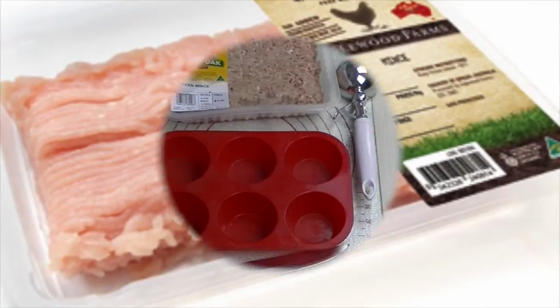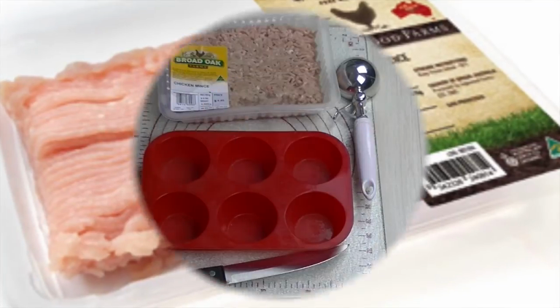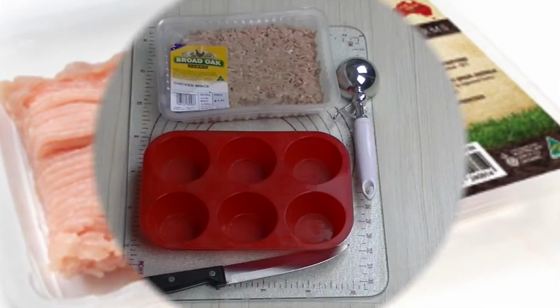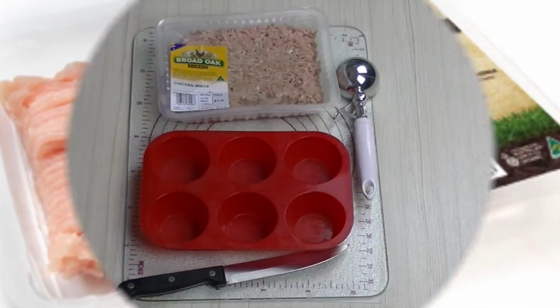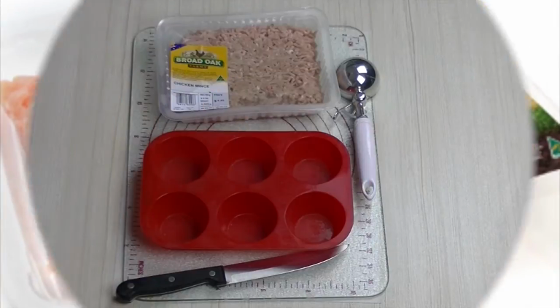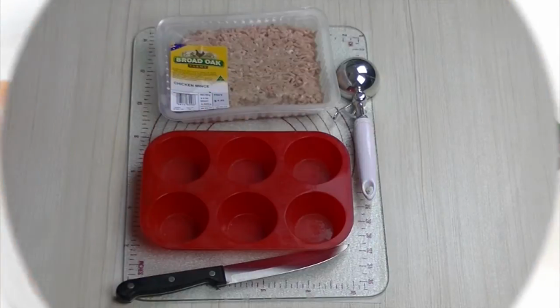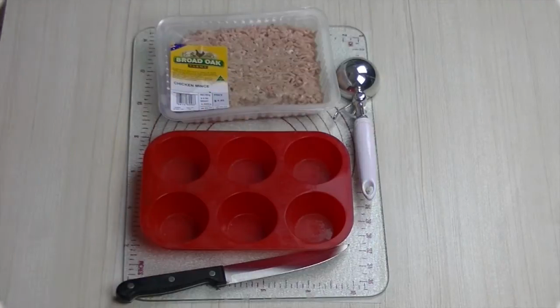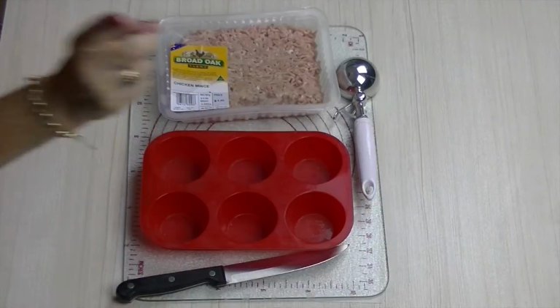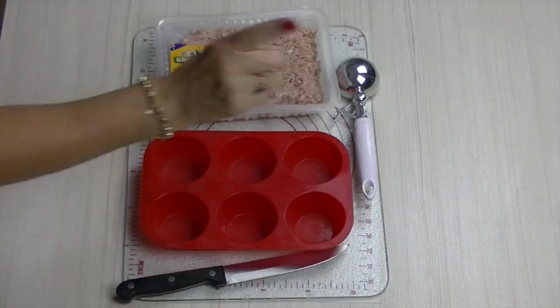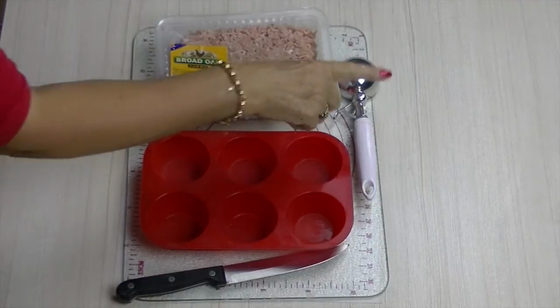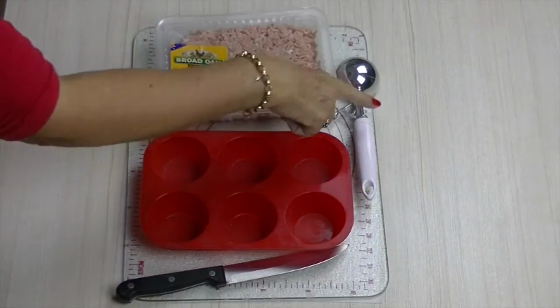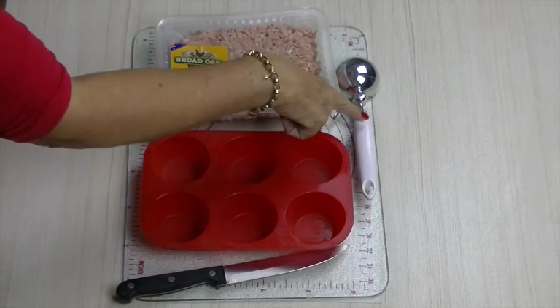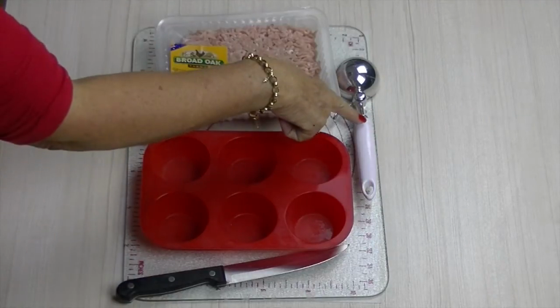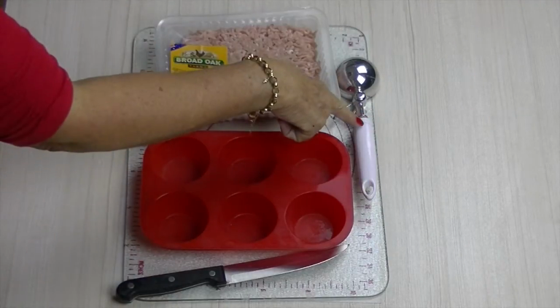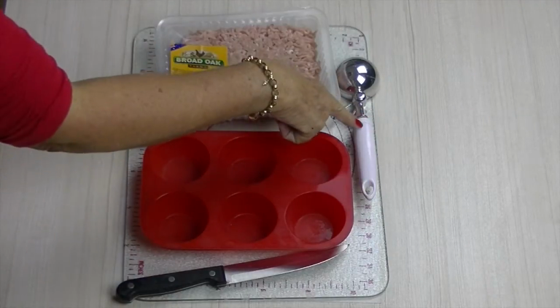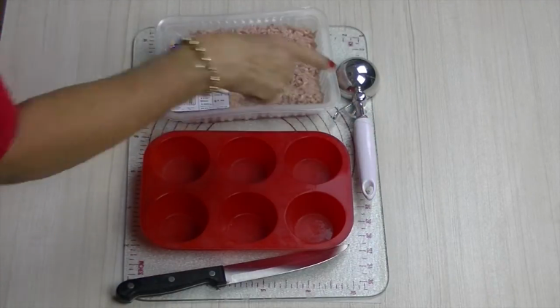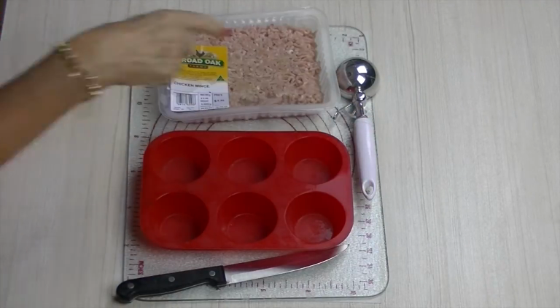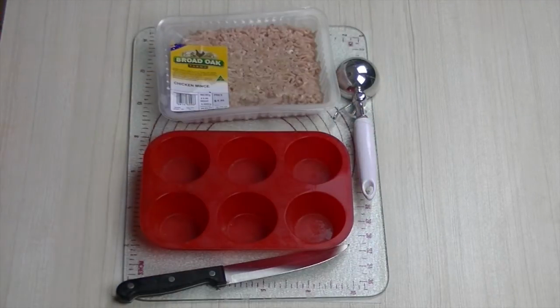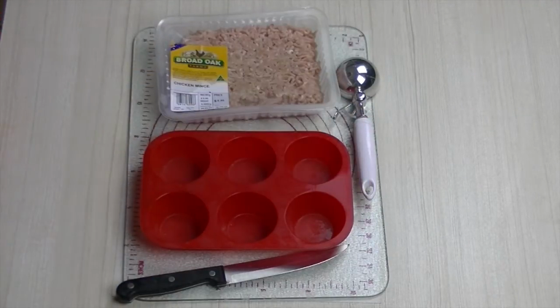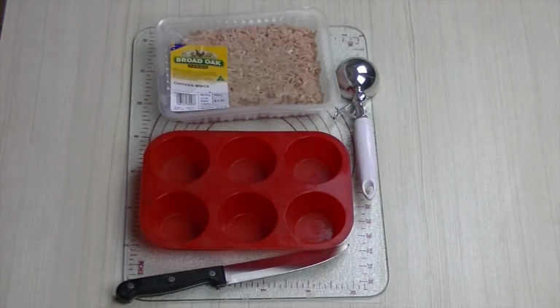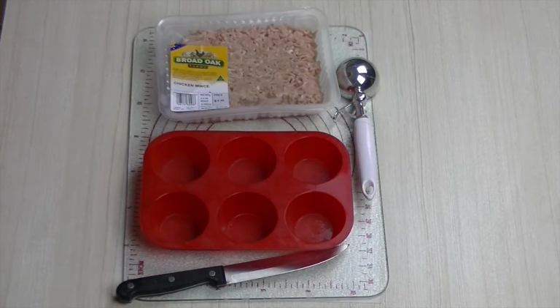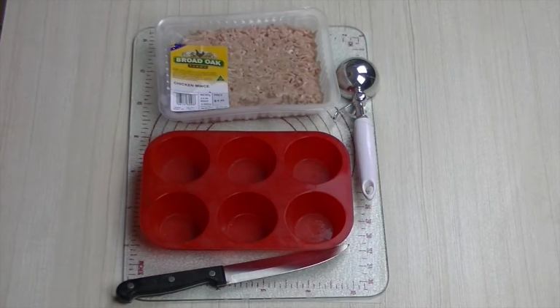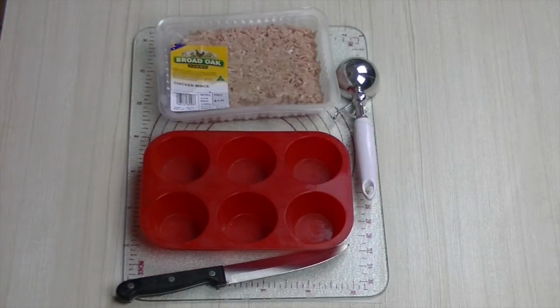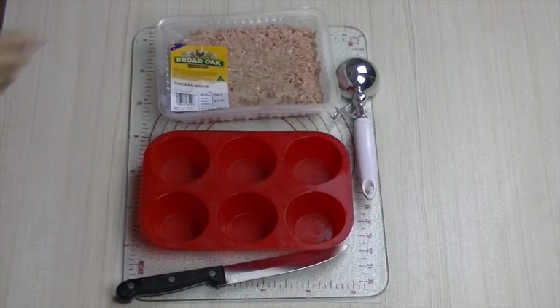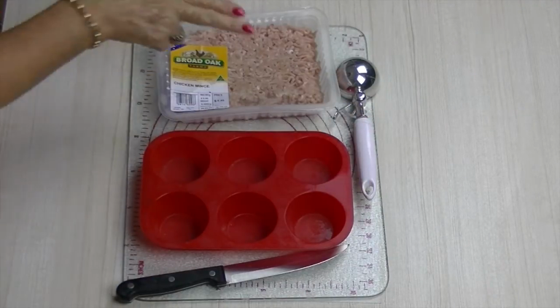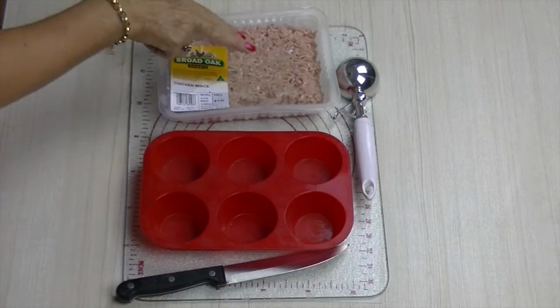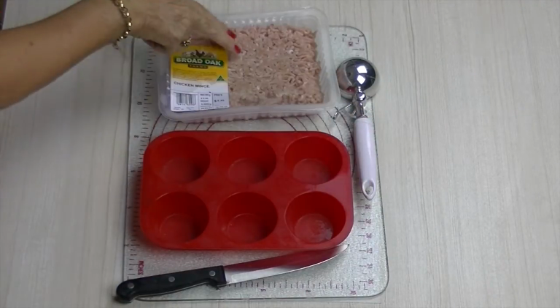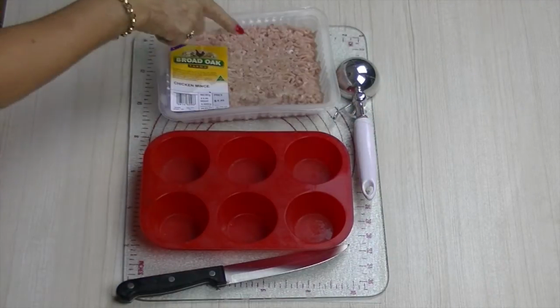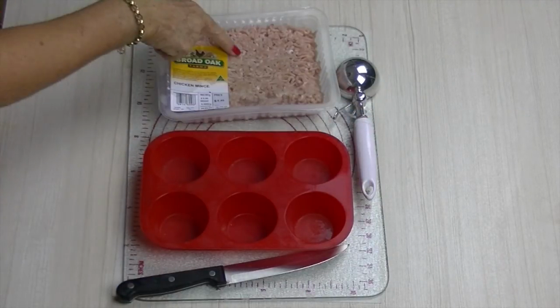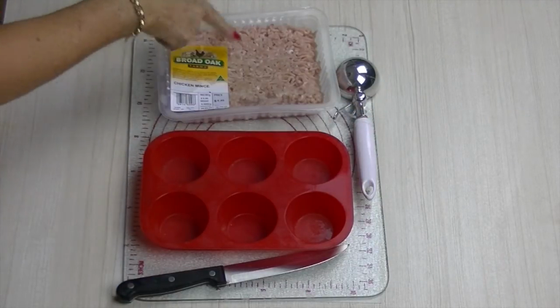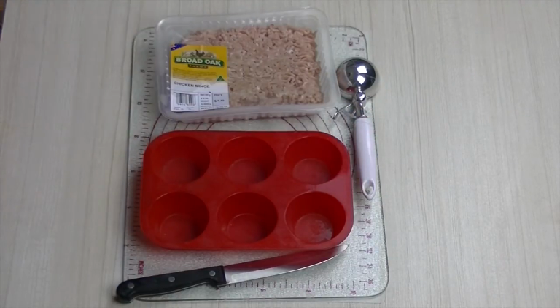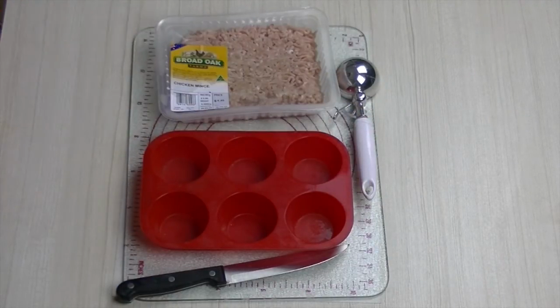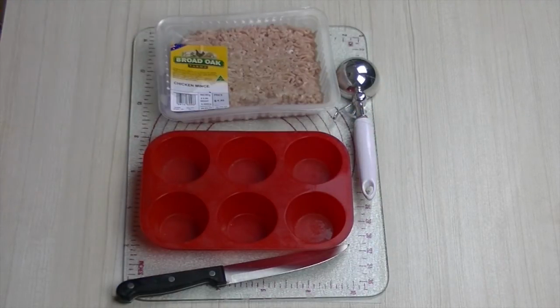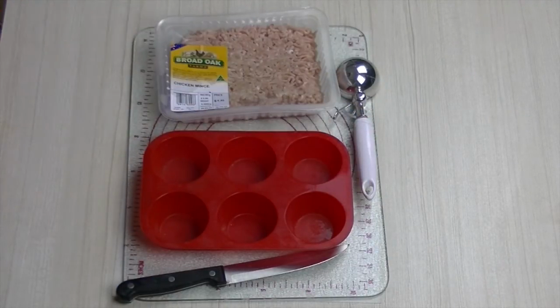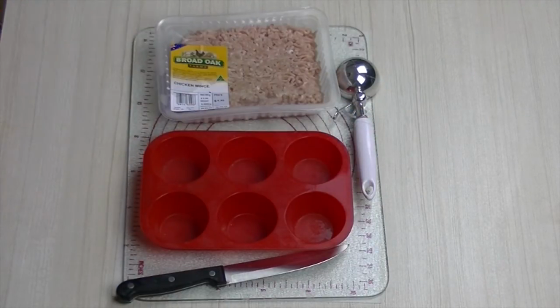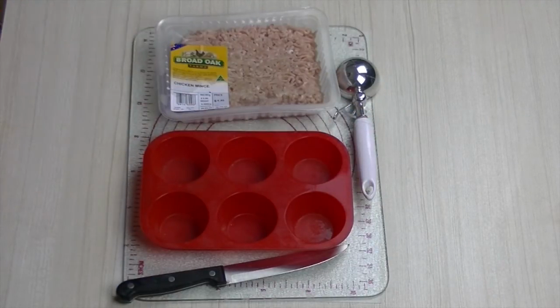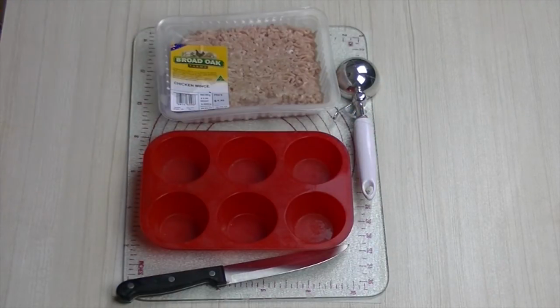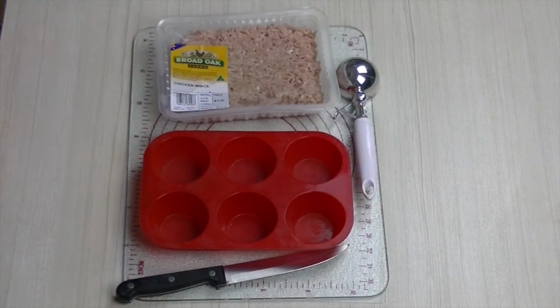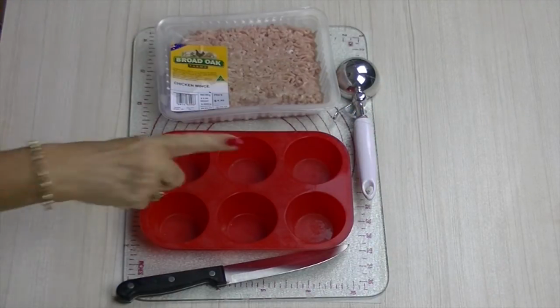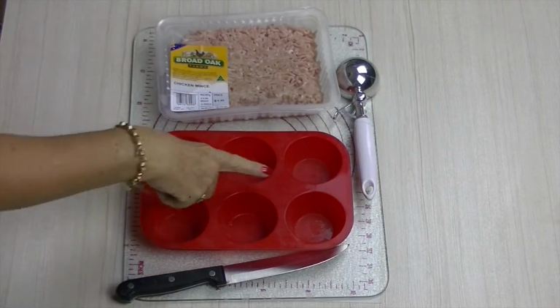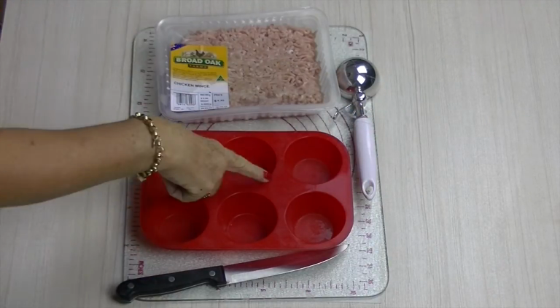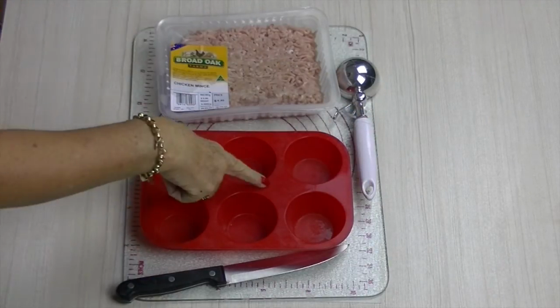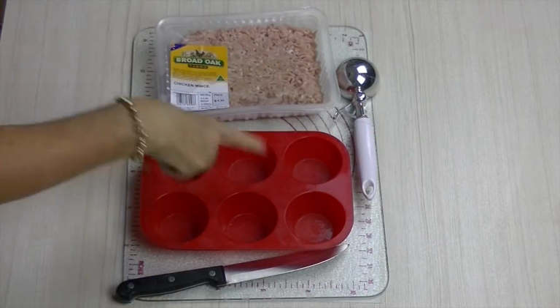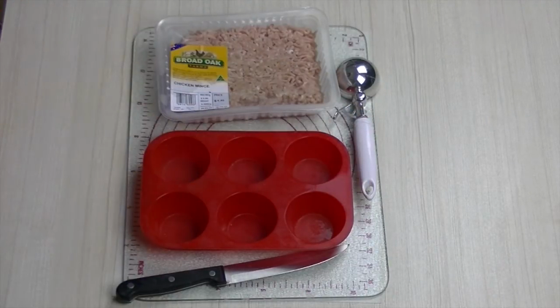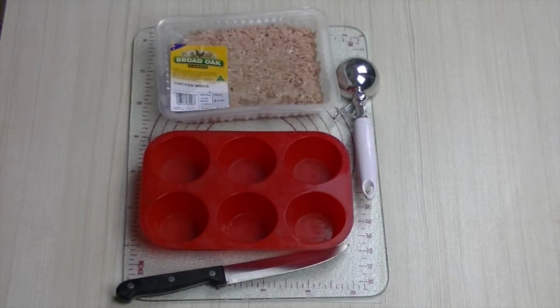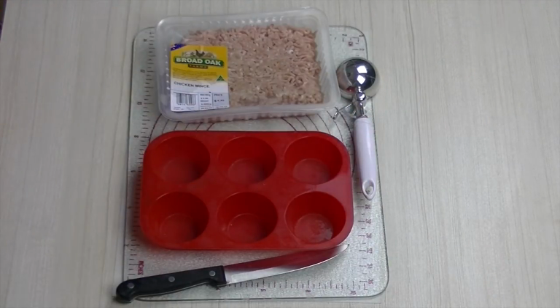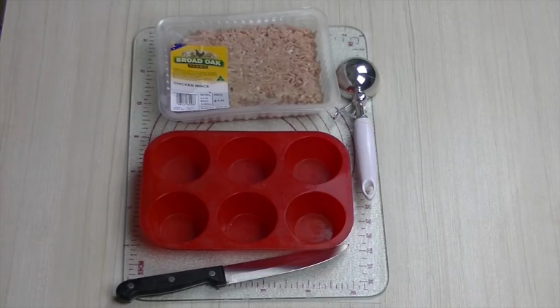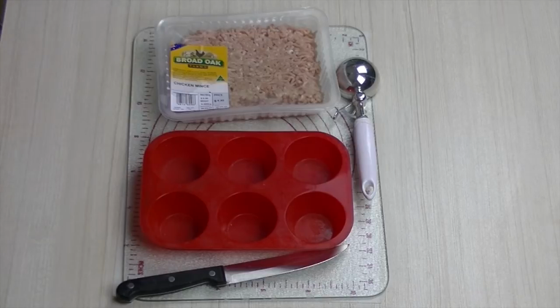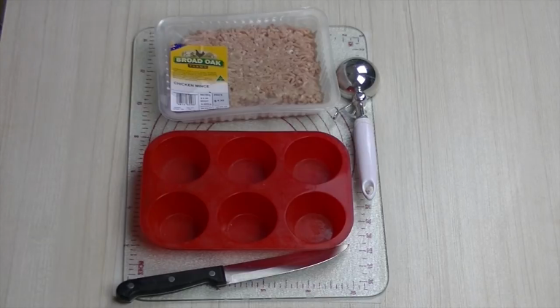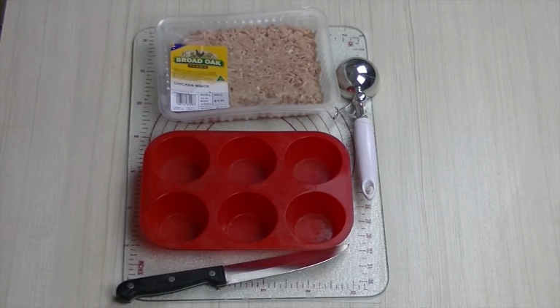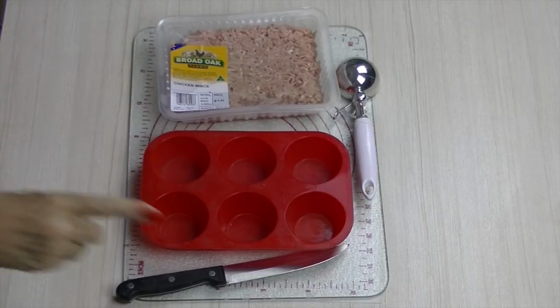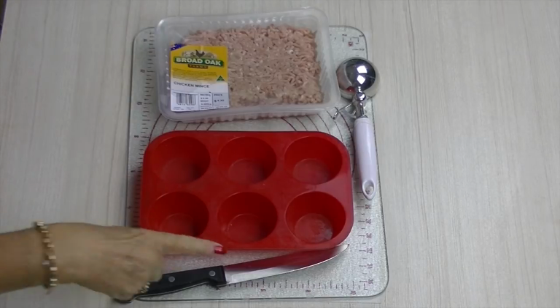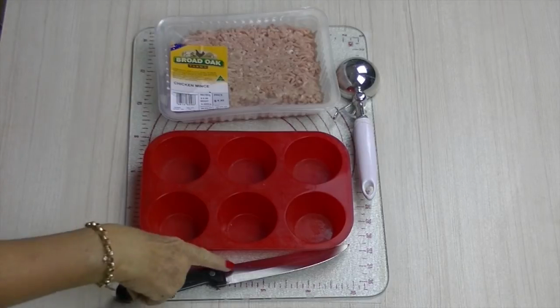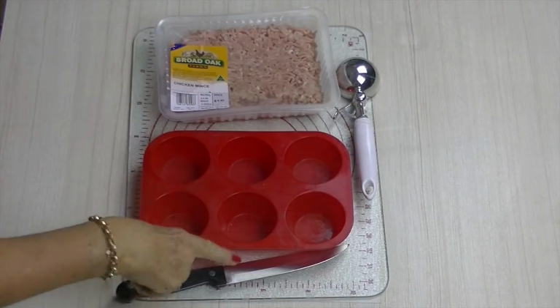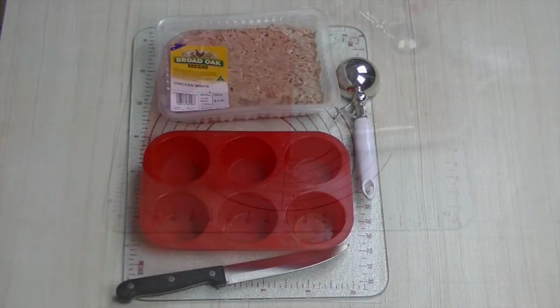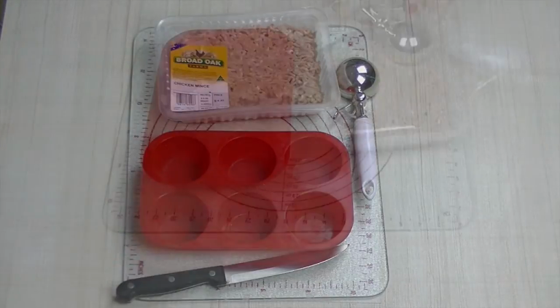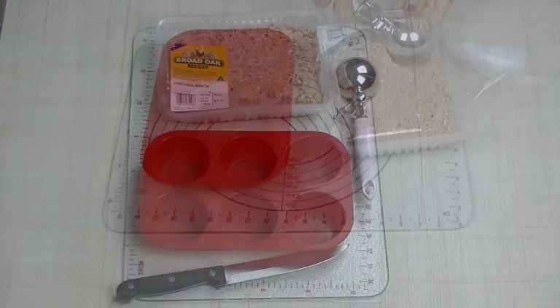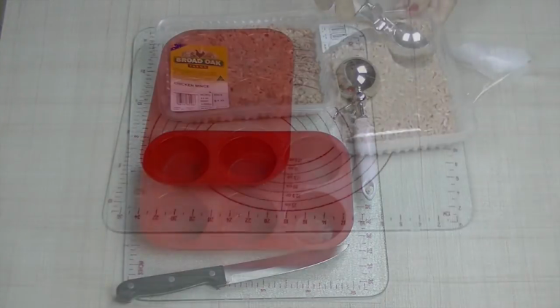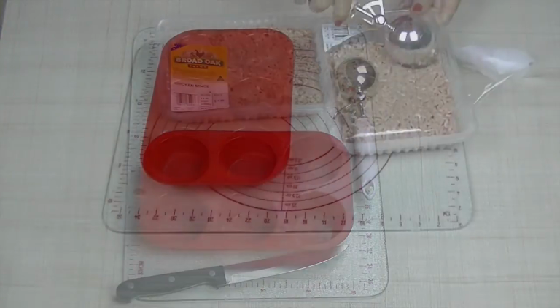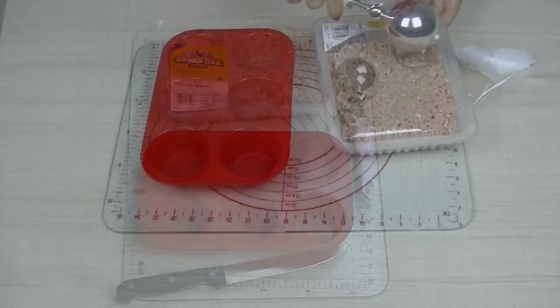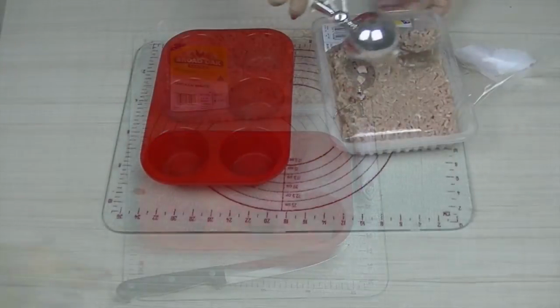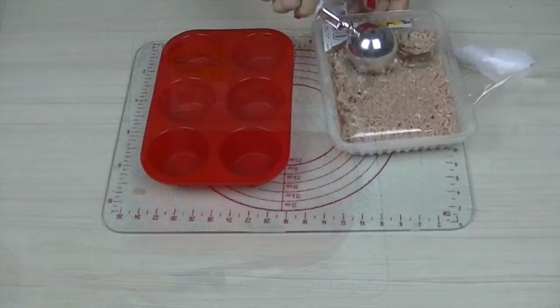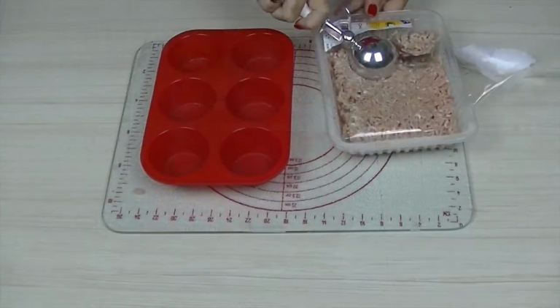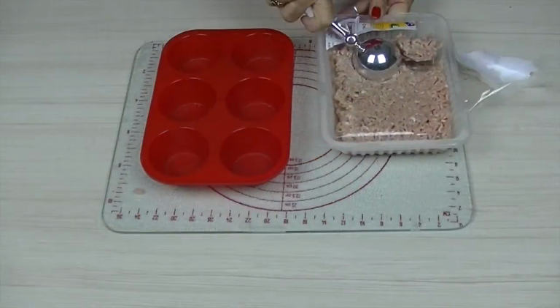Our tools today: we have an ice cream scoop, we have lean chicken mince, we have a muffin tray and a knife.